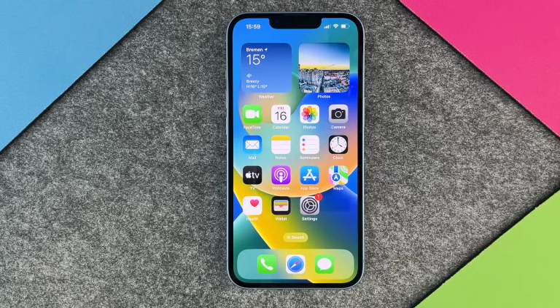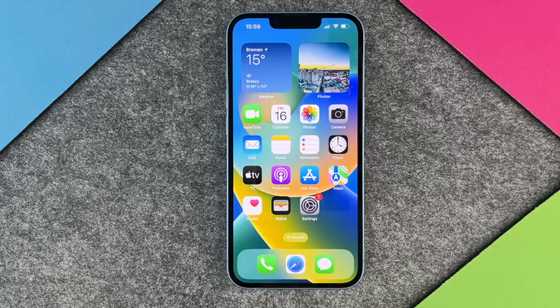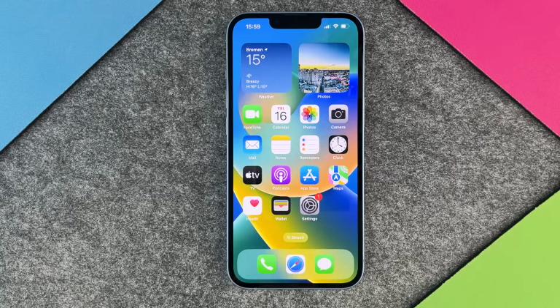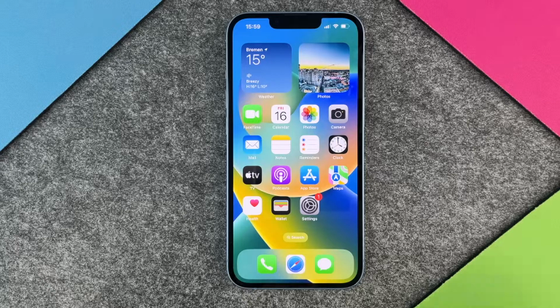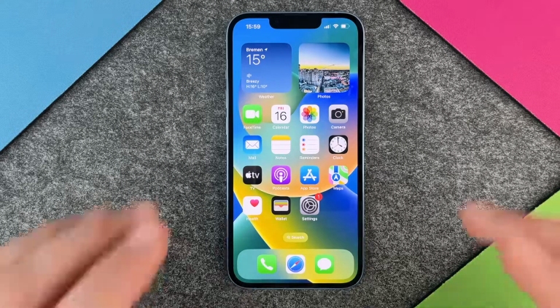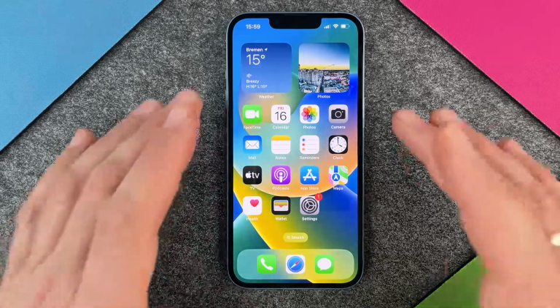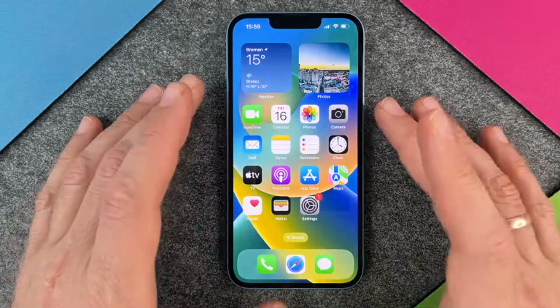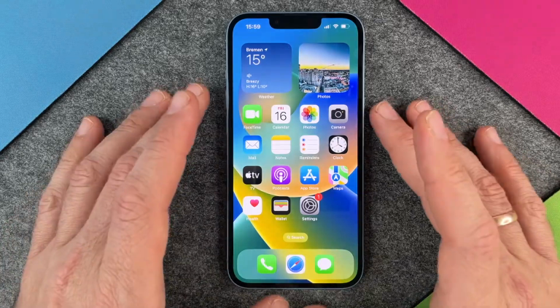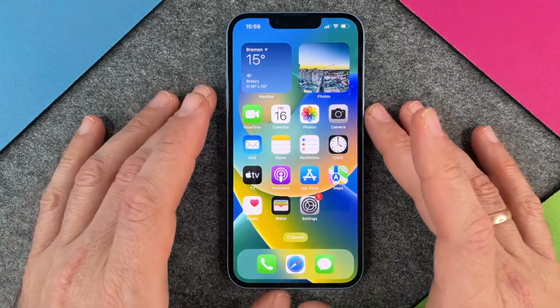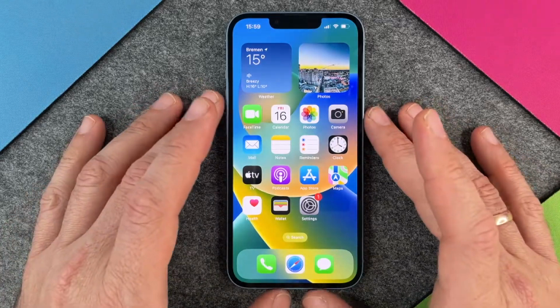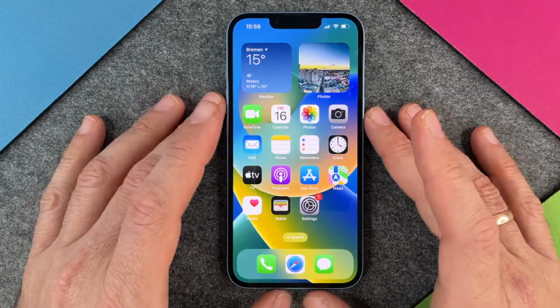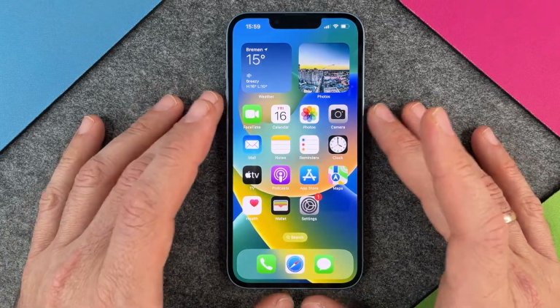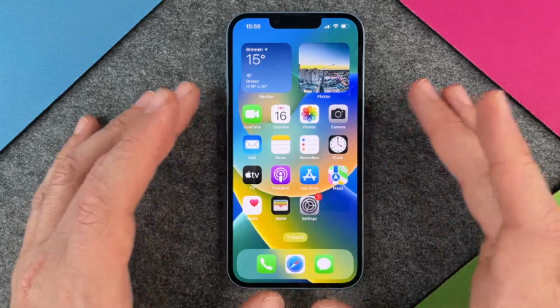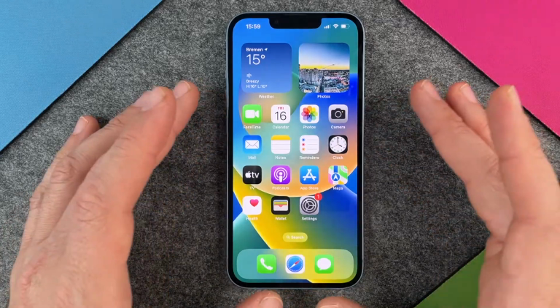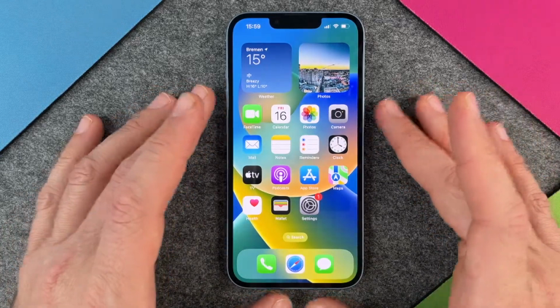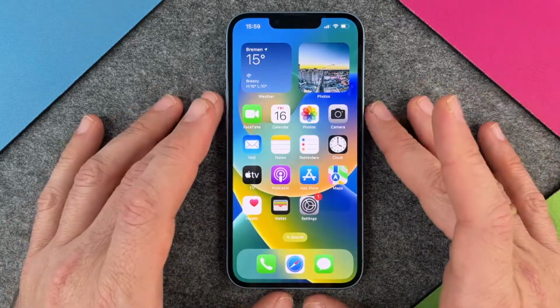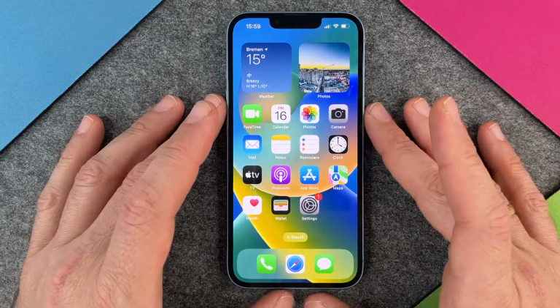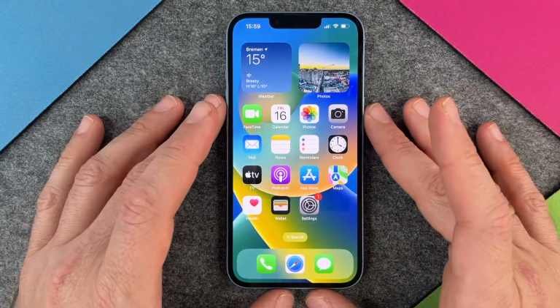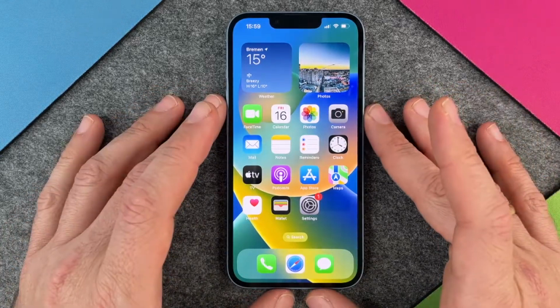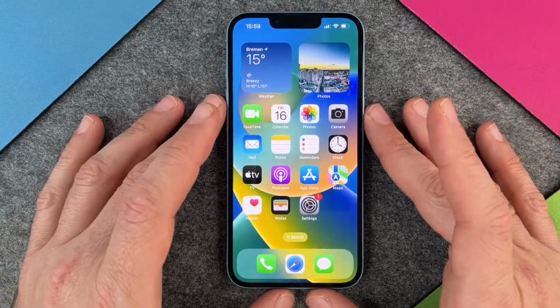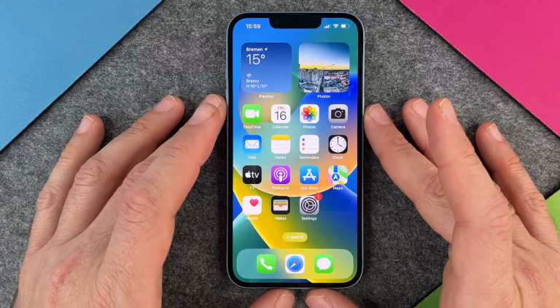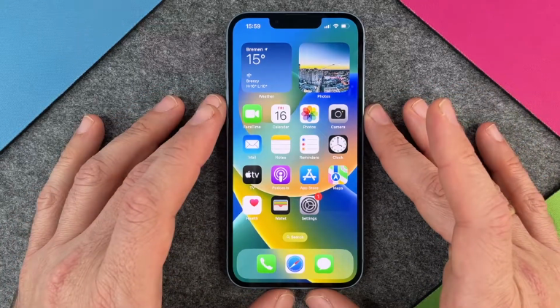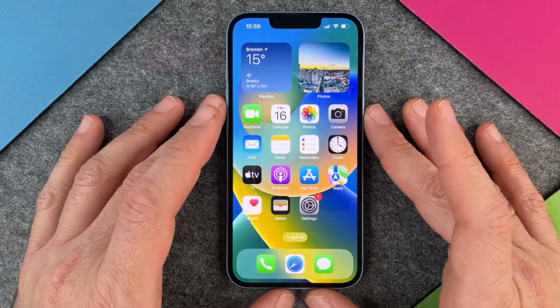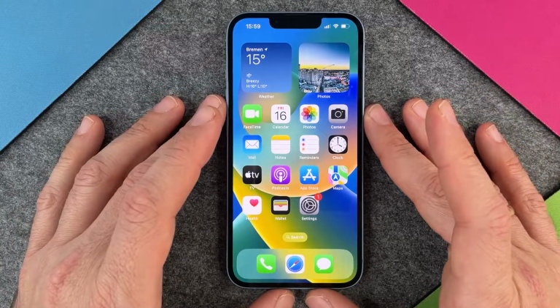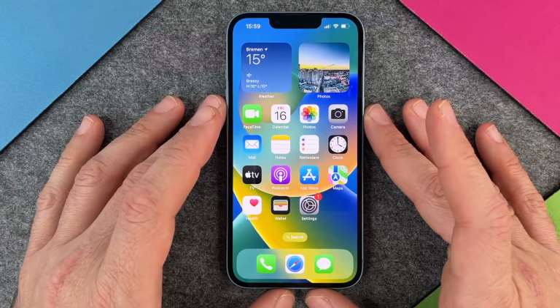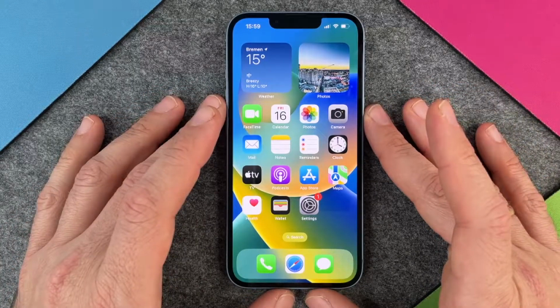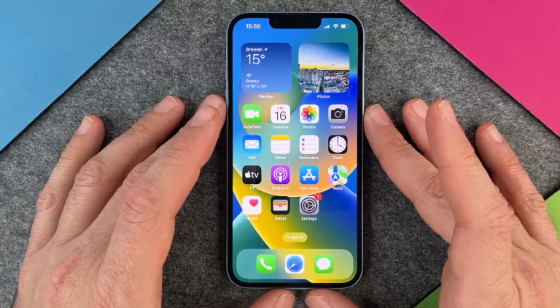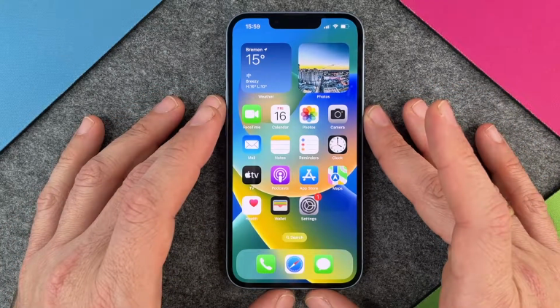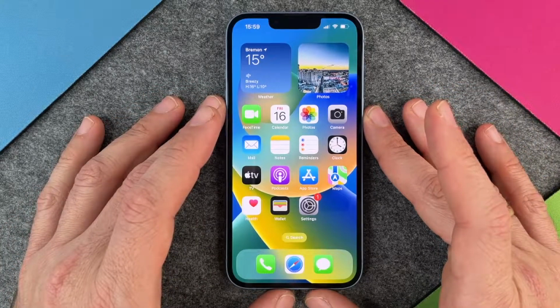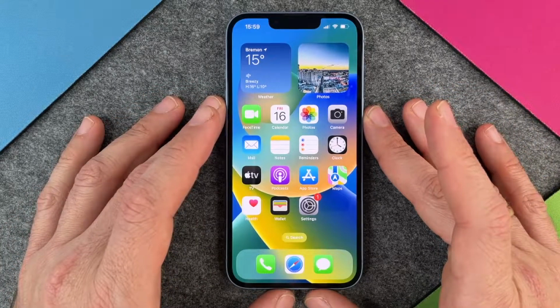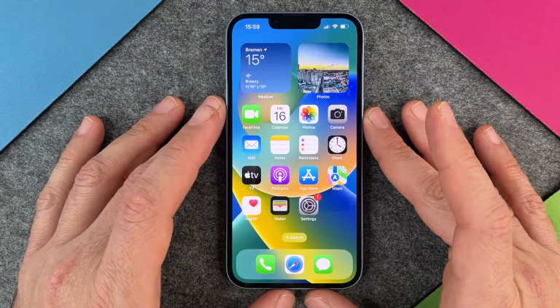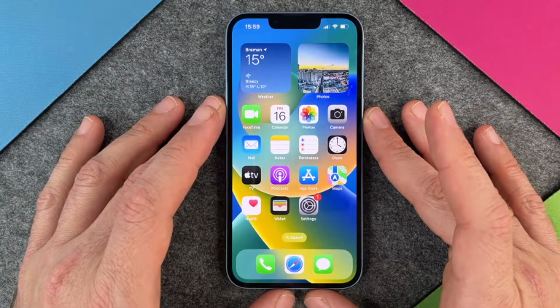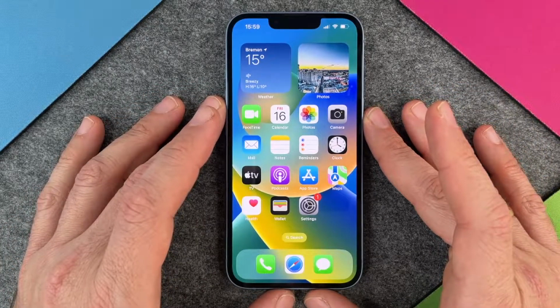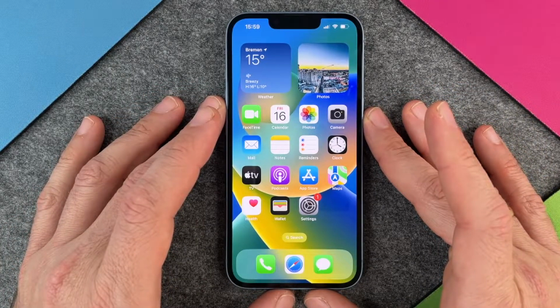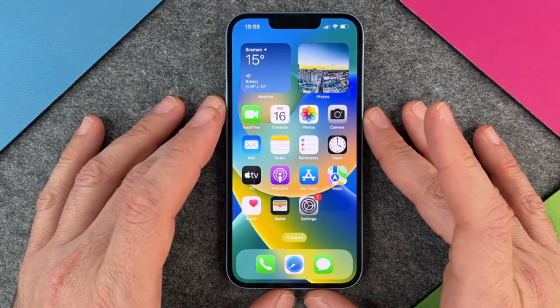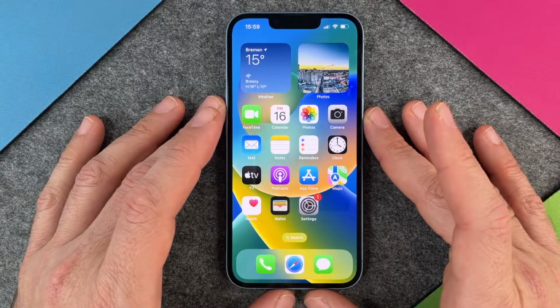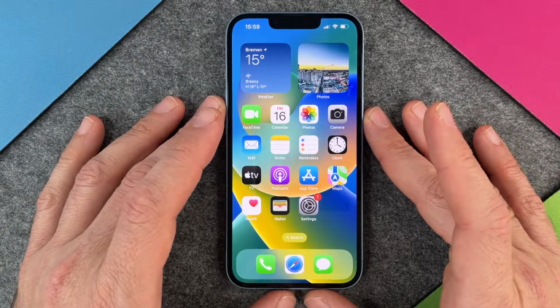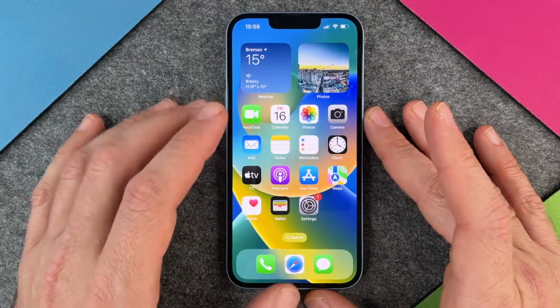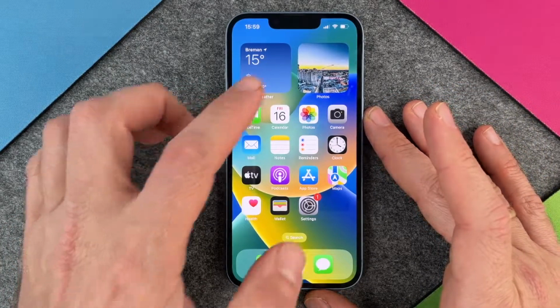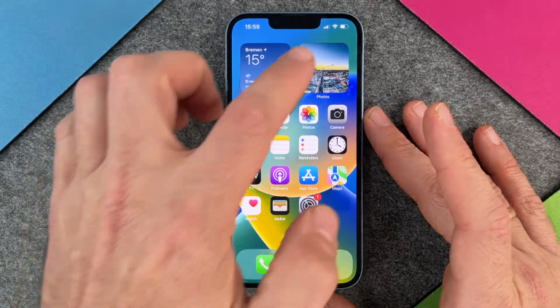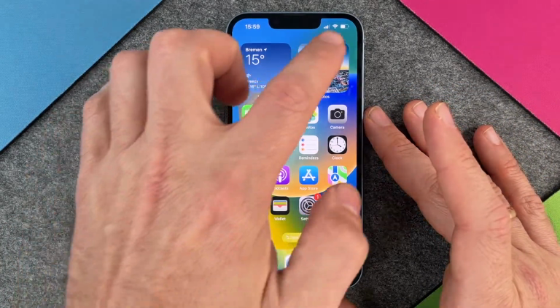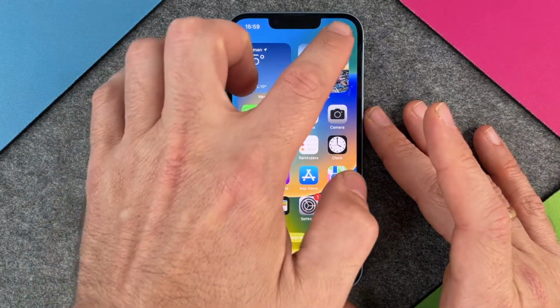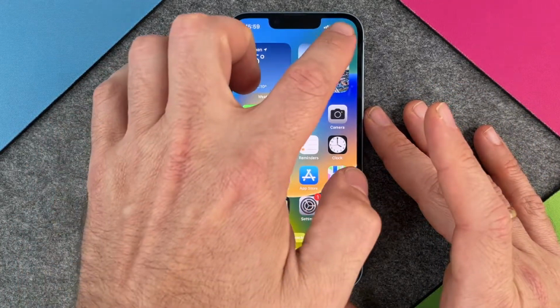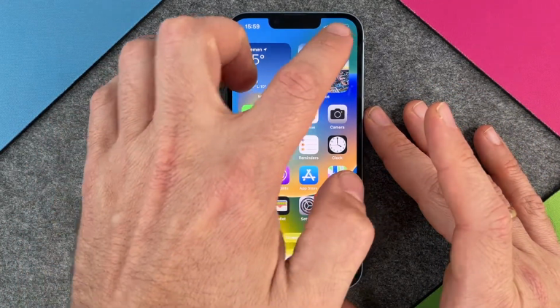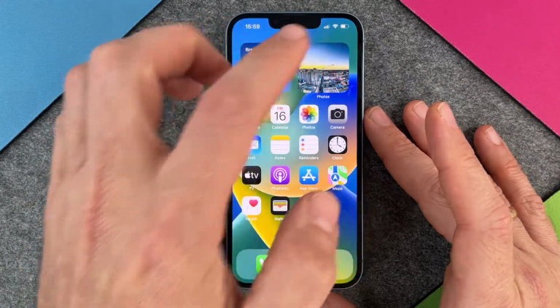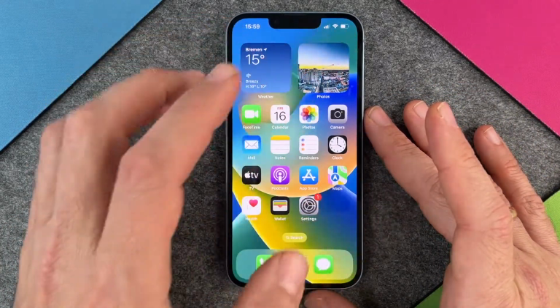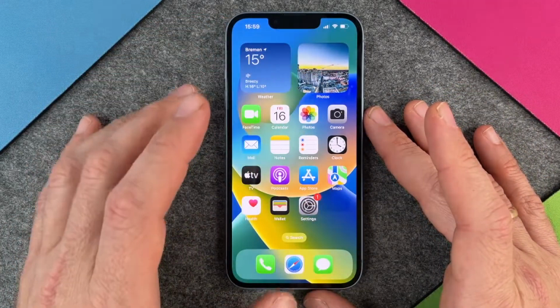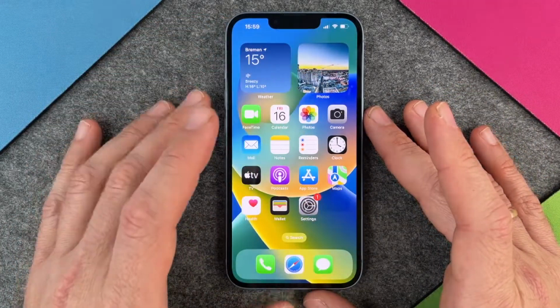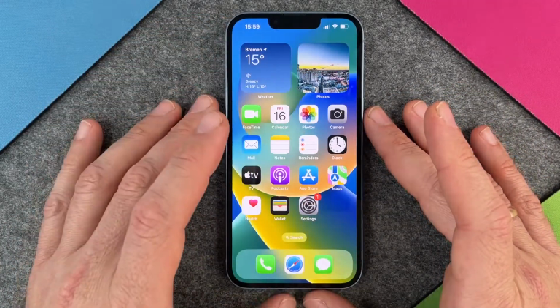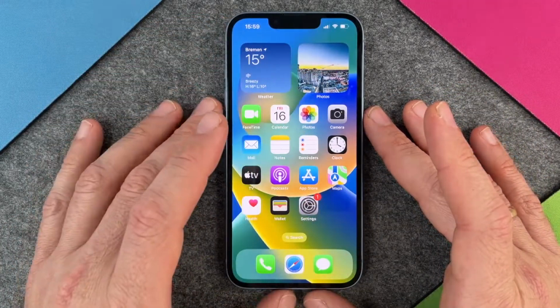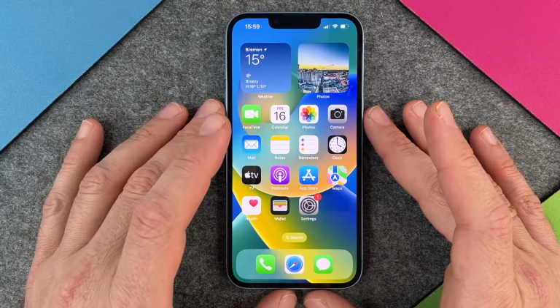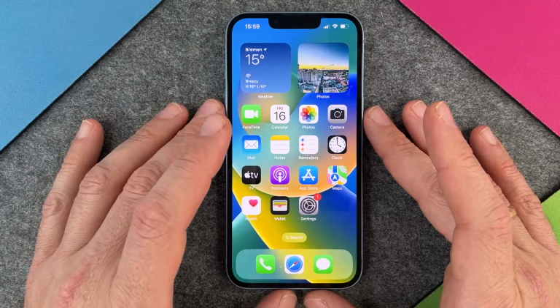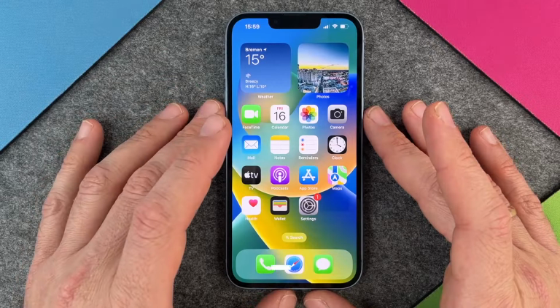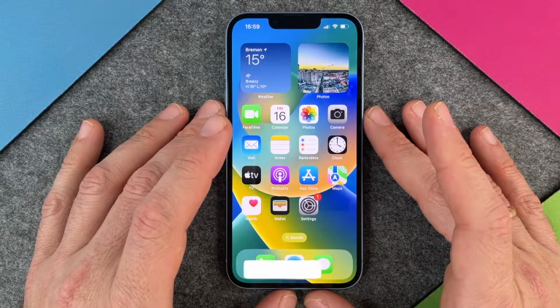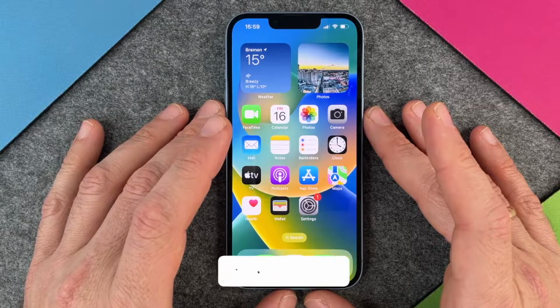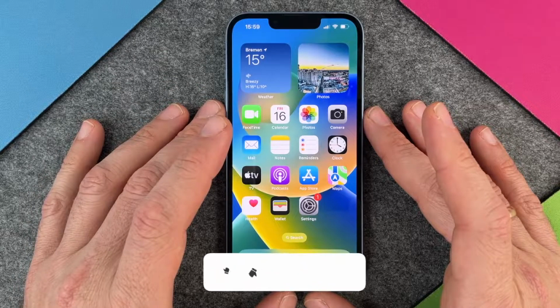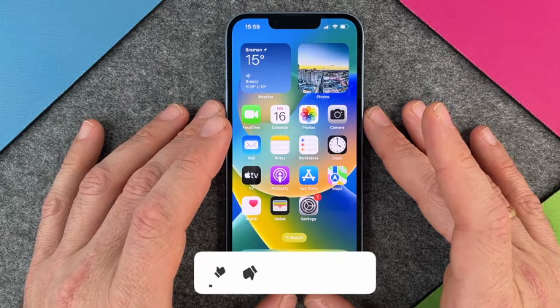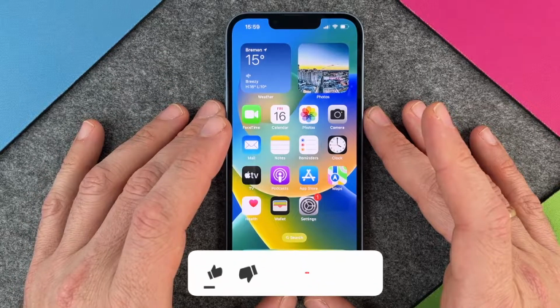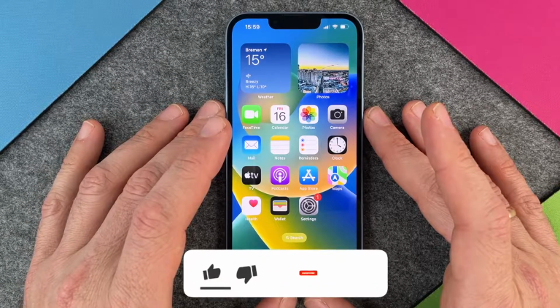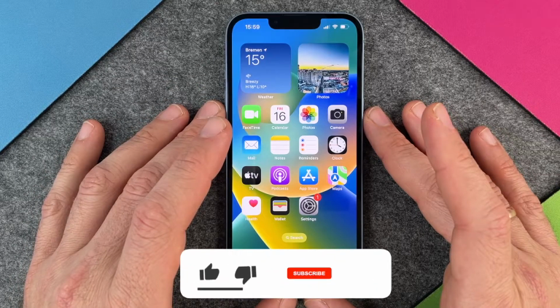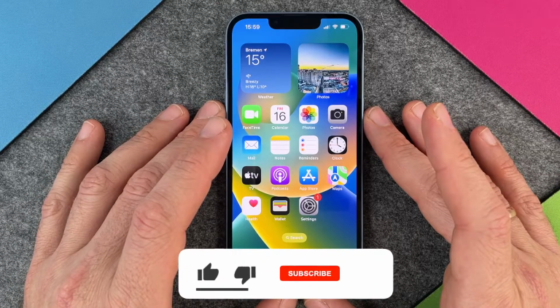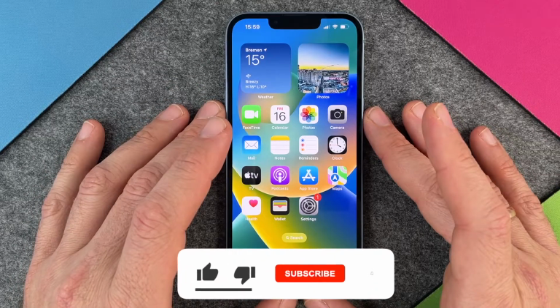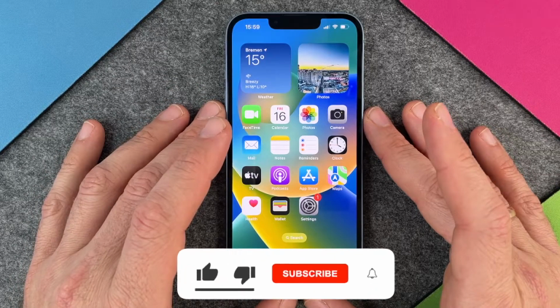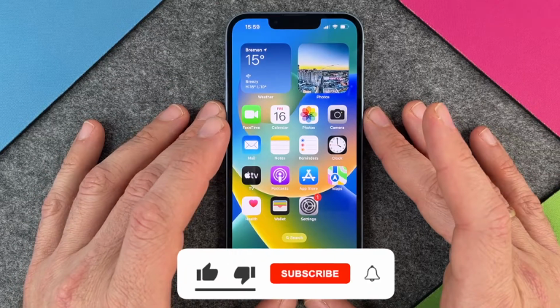Hello together! In this video I want to show you how to show the battery percentage on your iPhone 14.